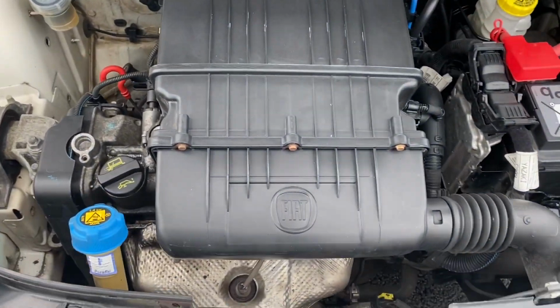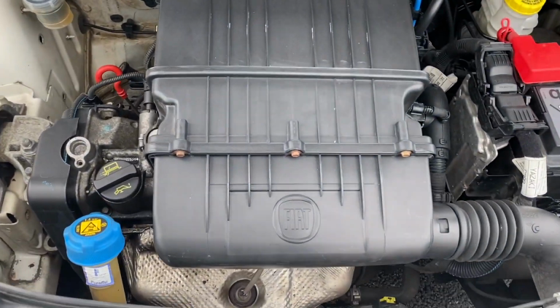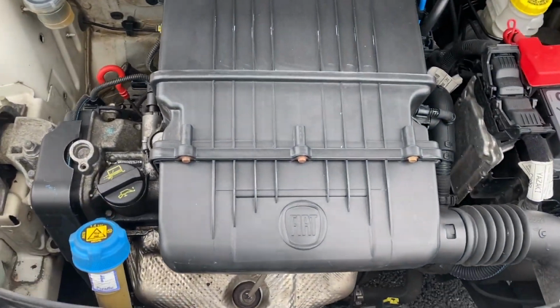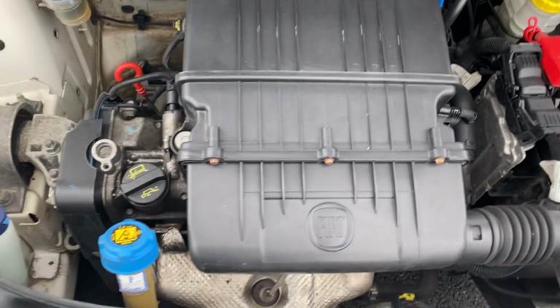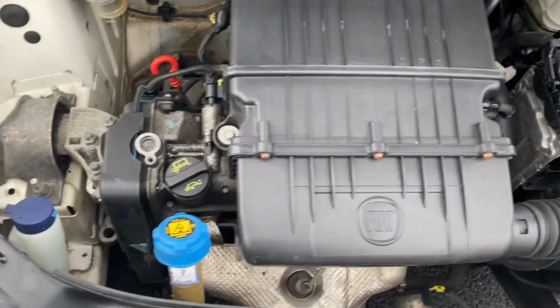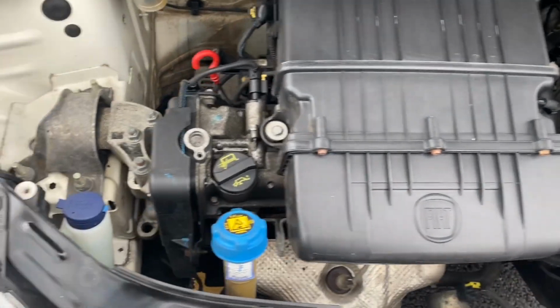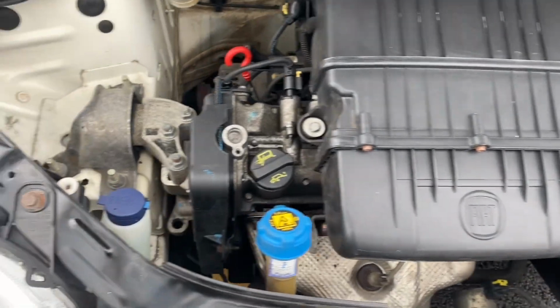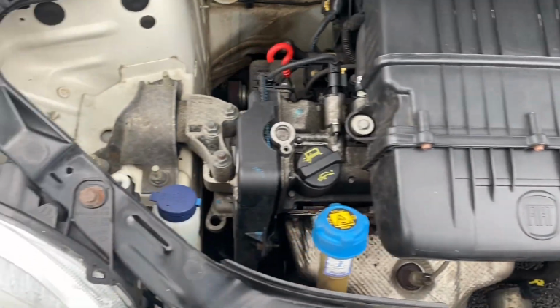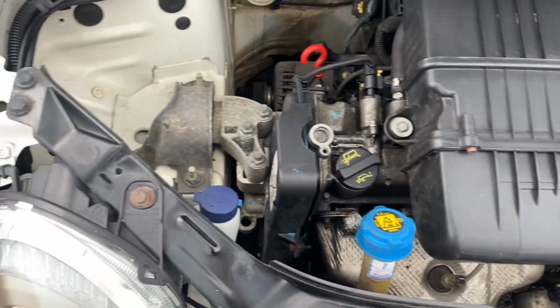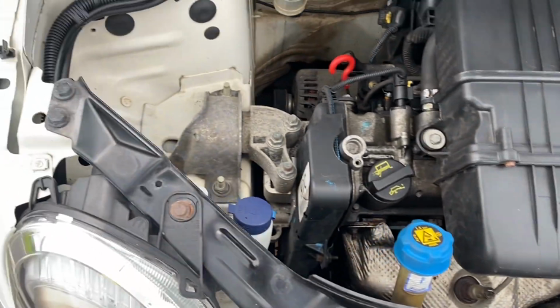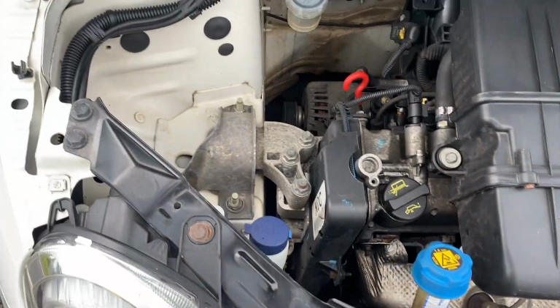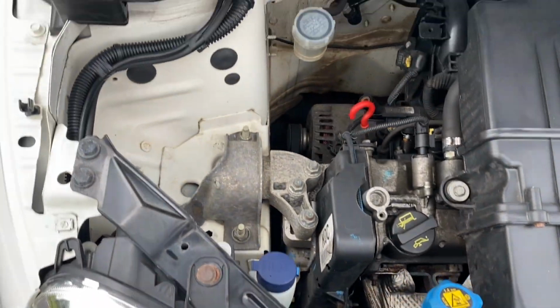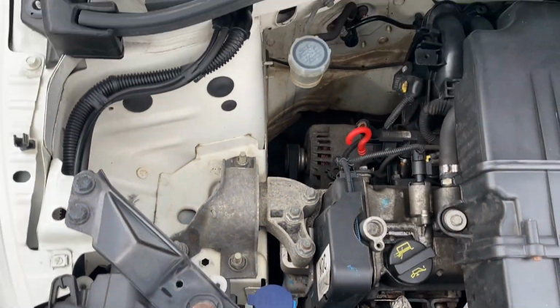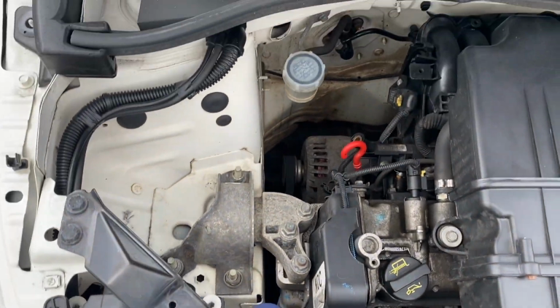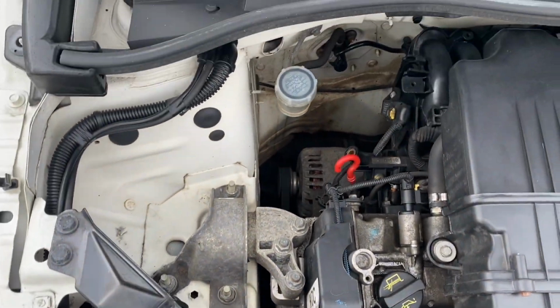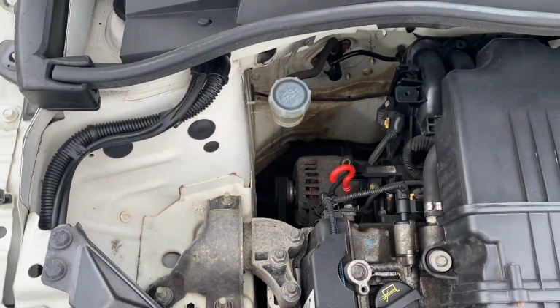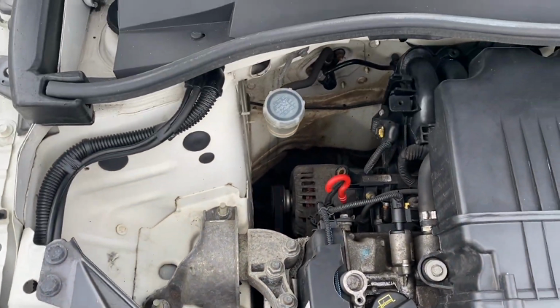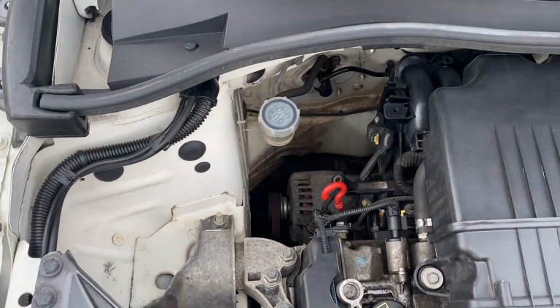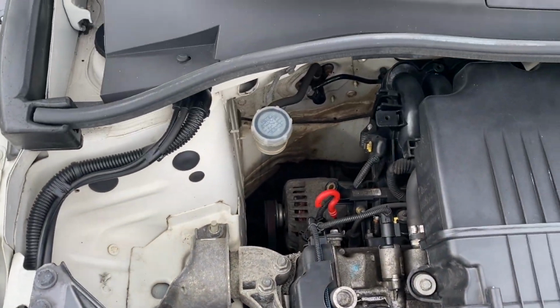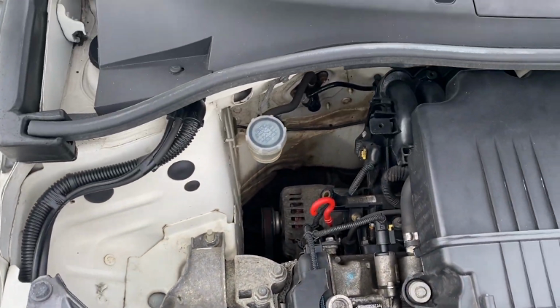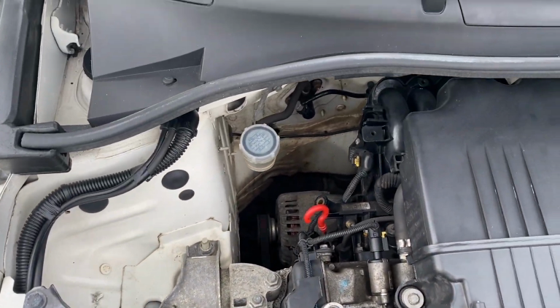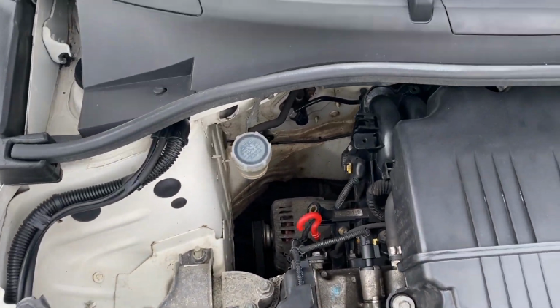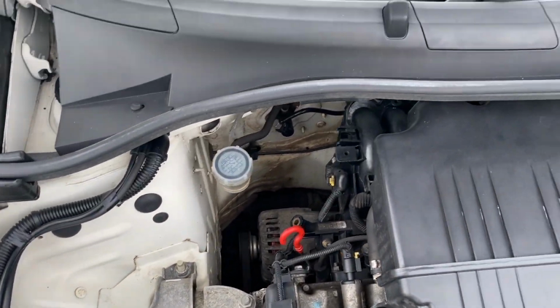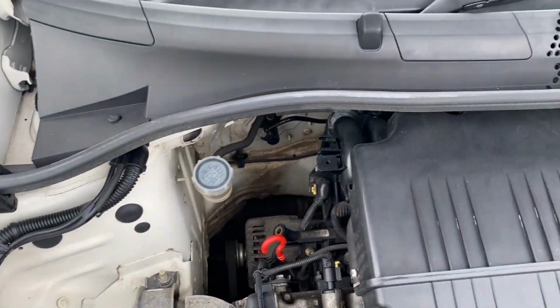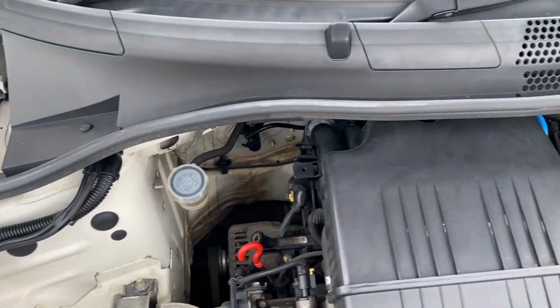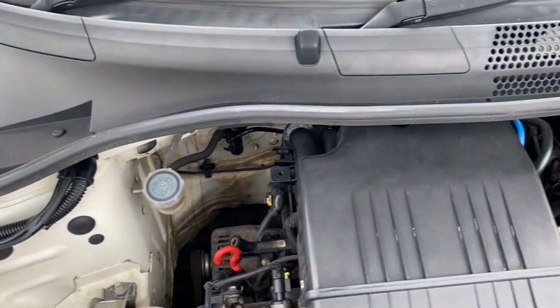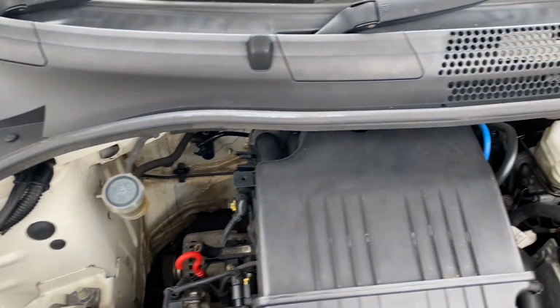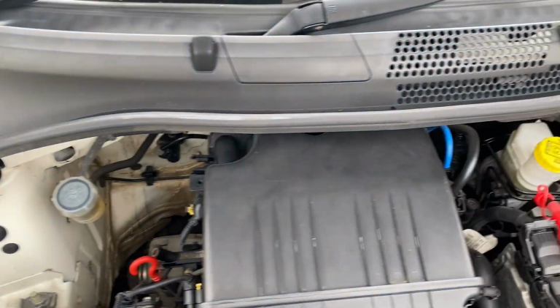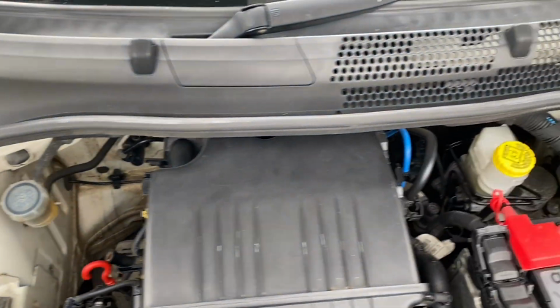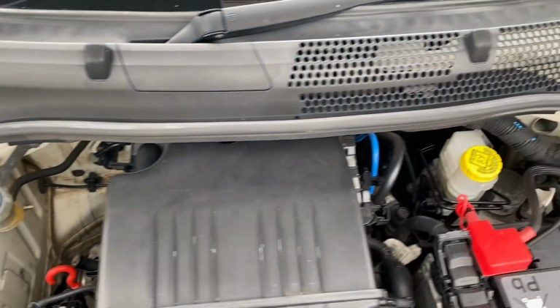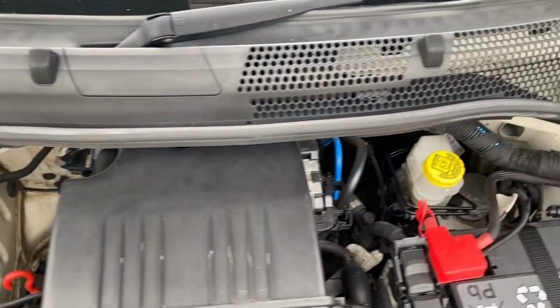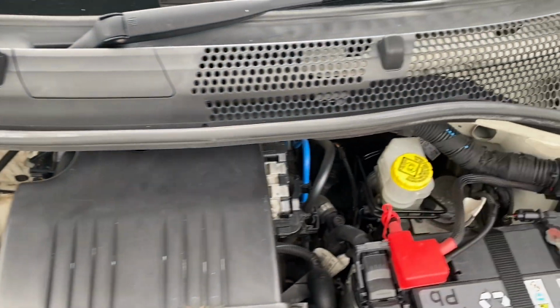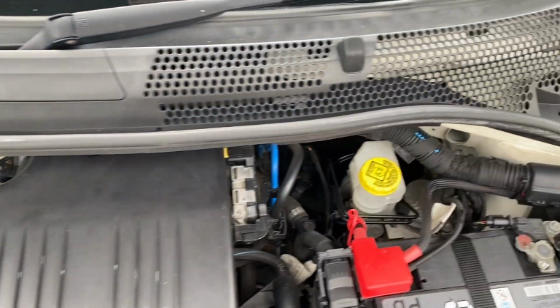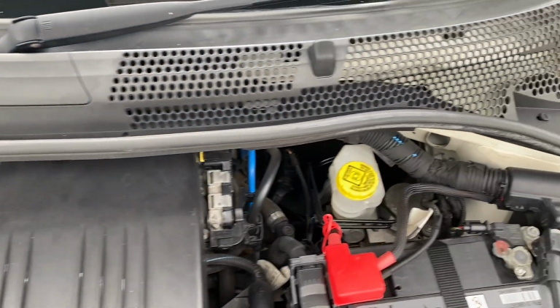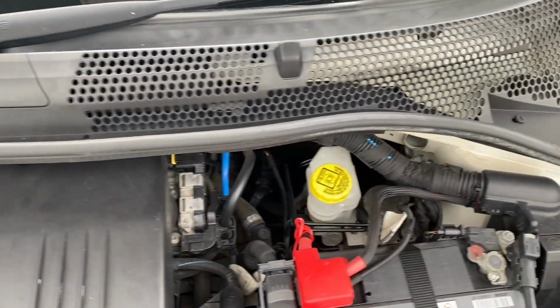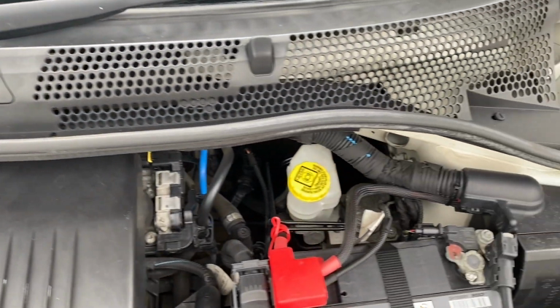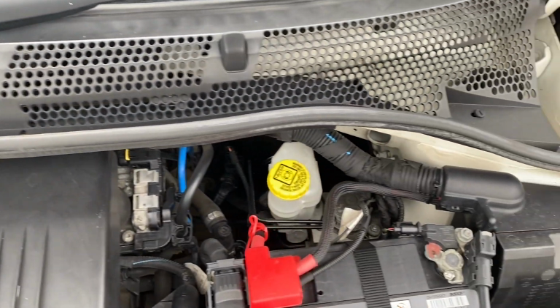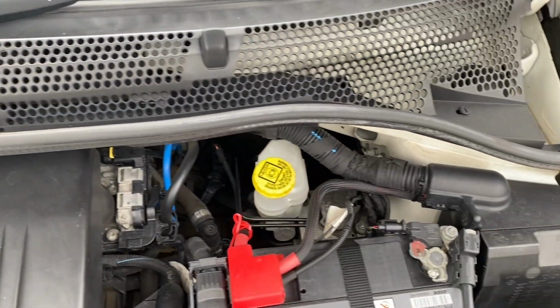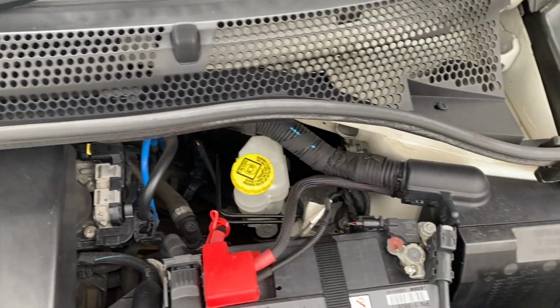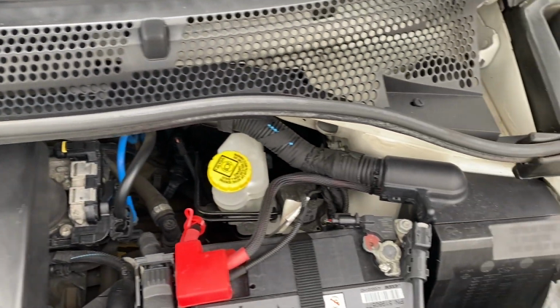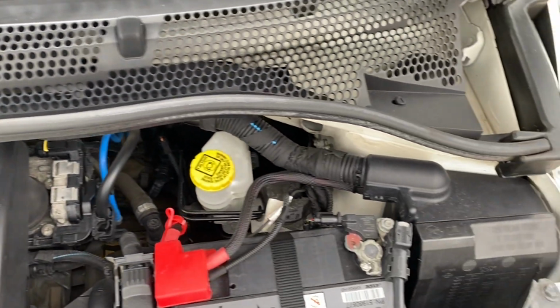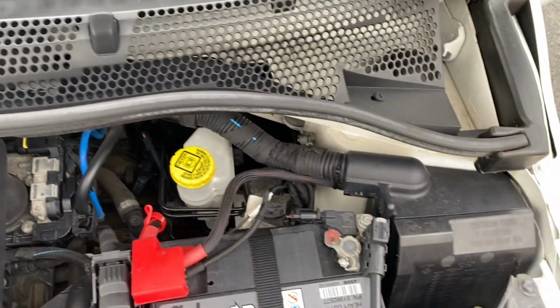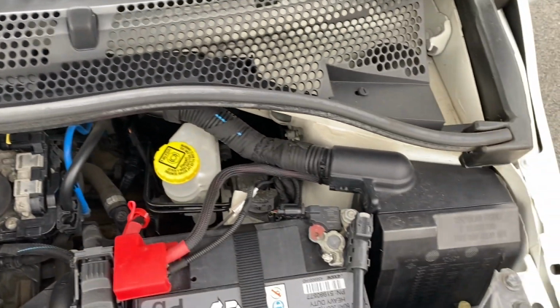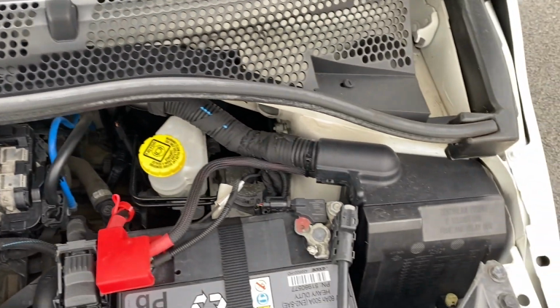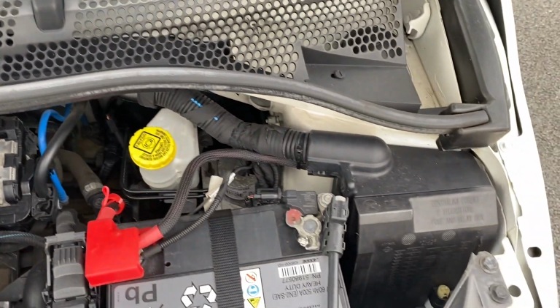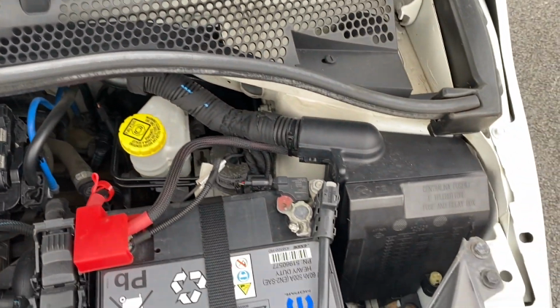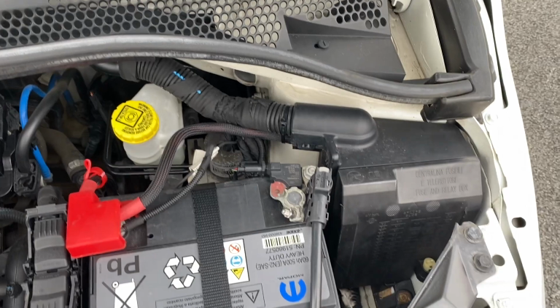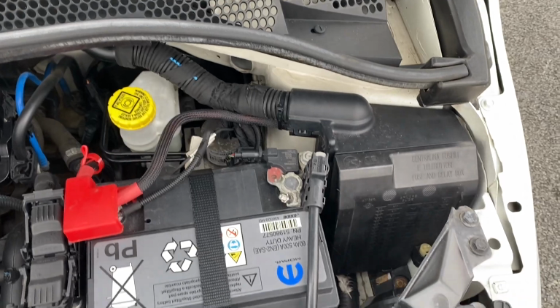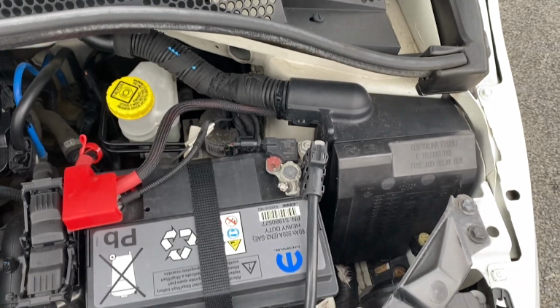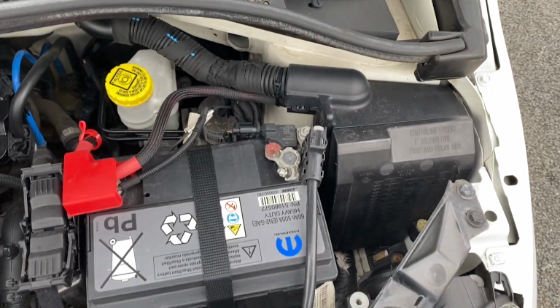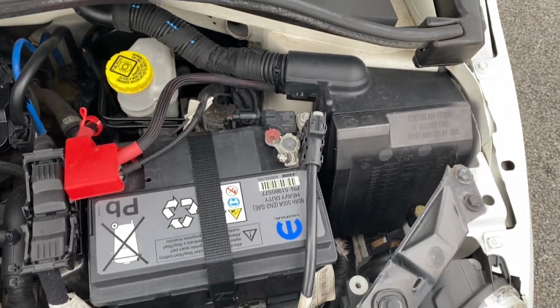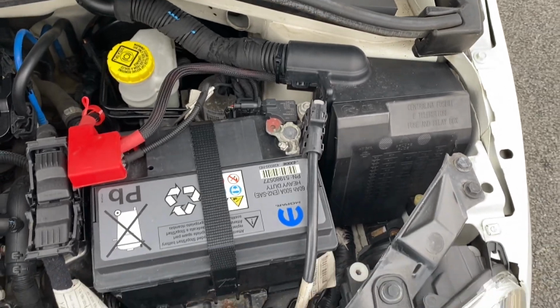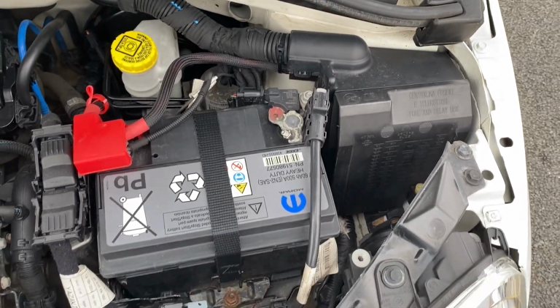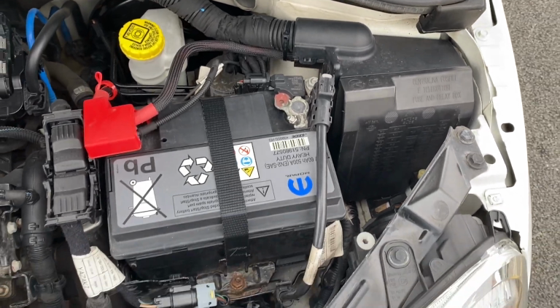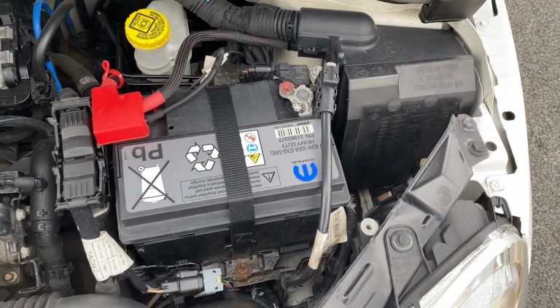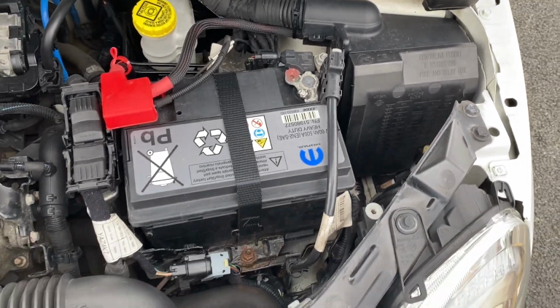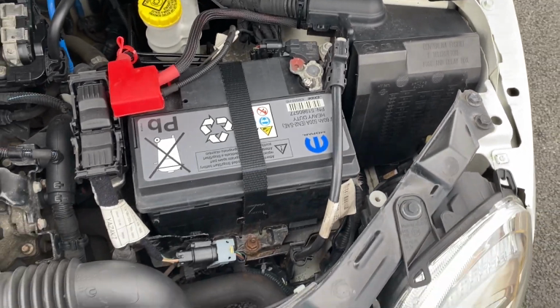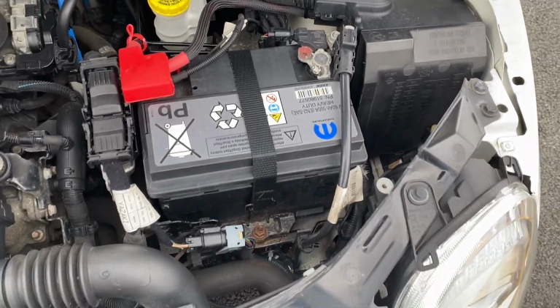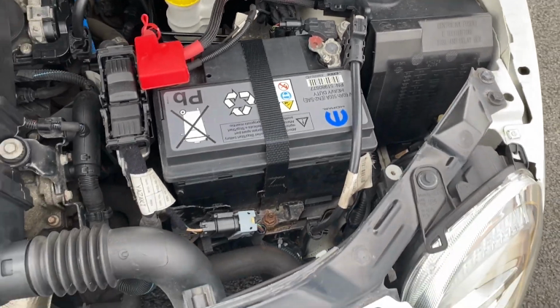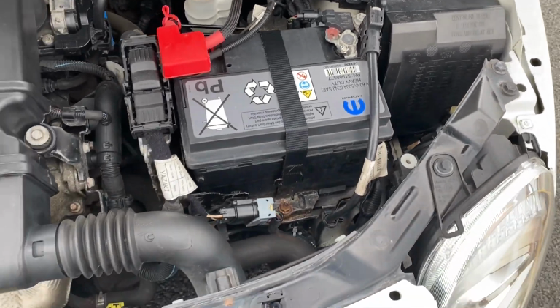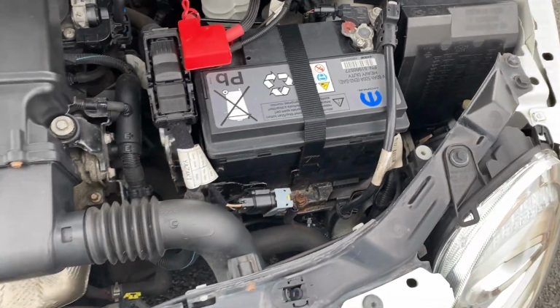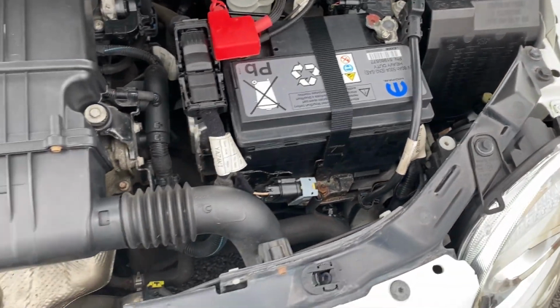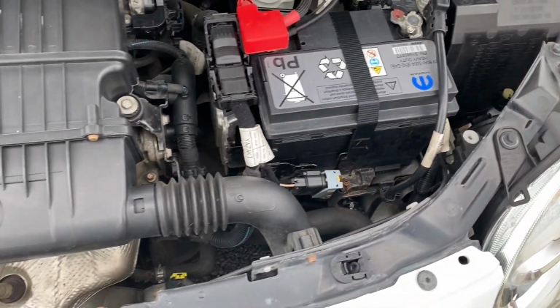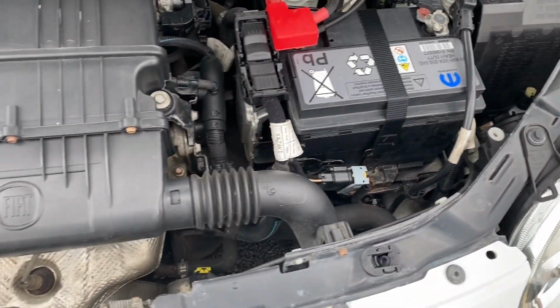So last but not least, I'll just pan around the engine so you can see and hear that everything is all in order.